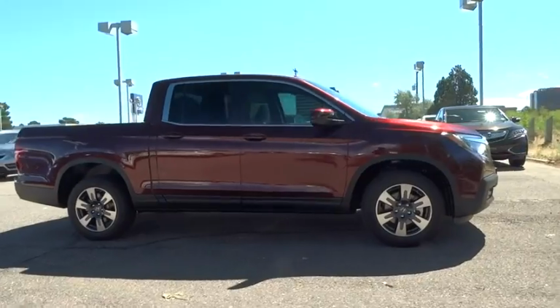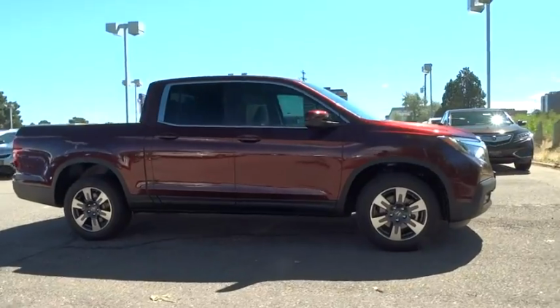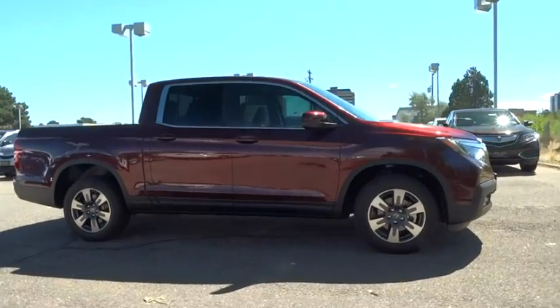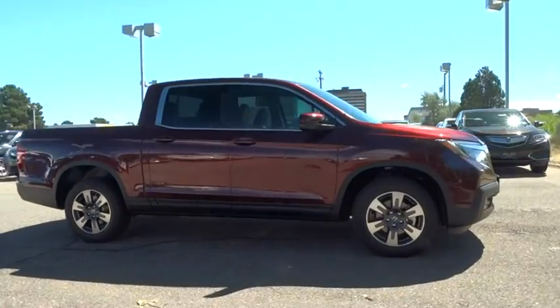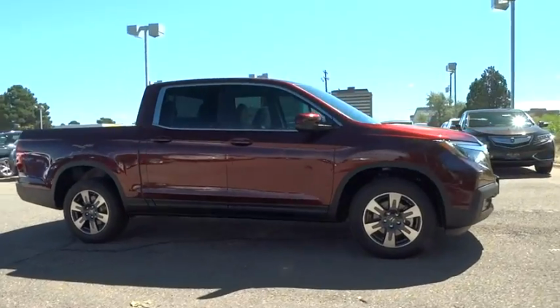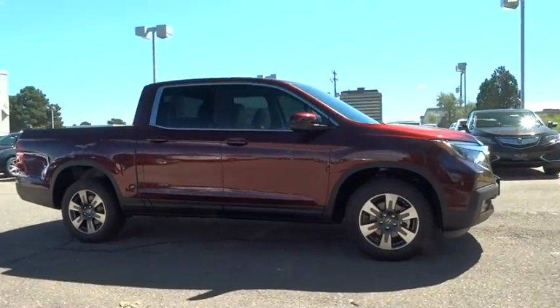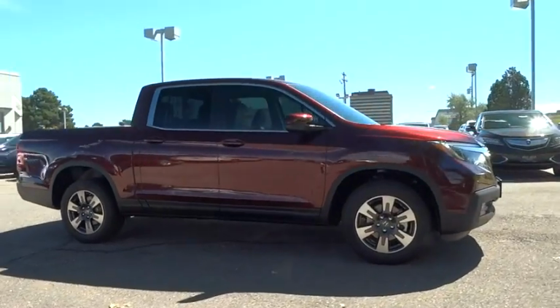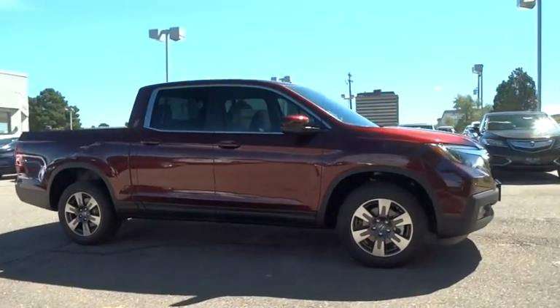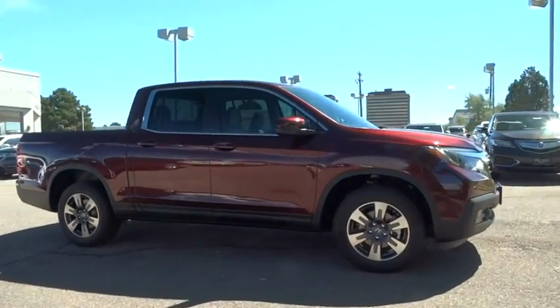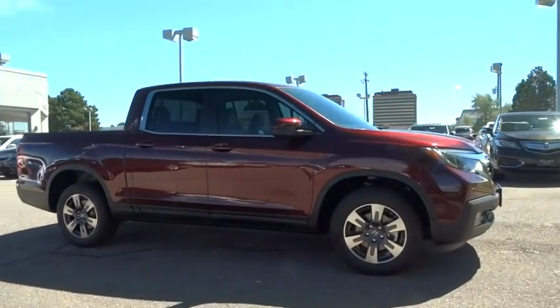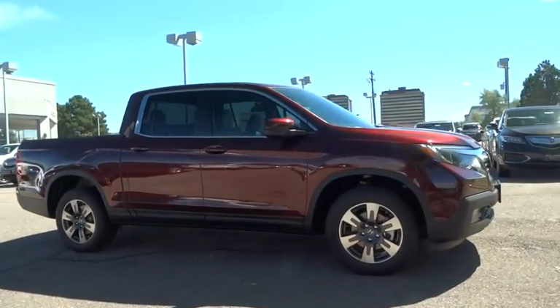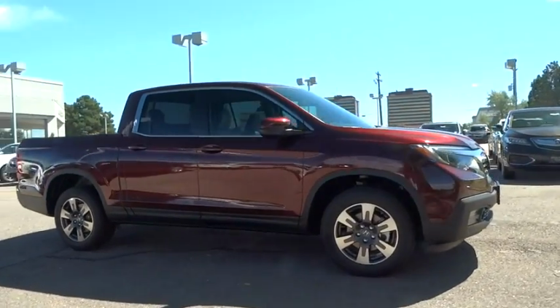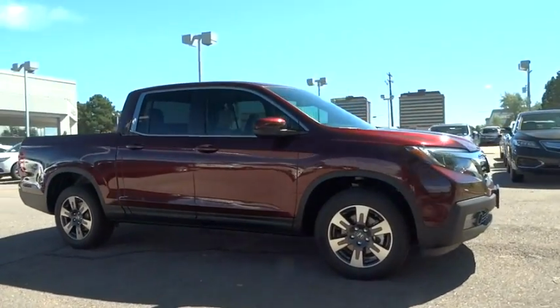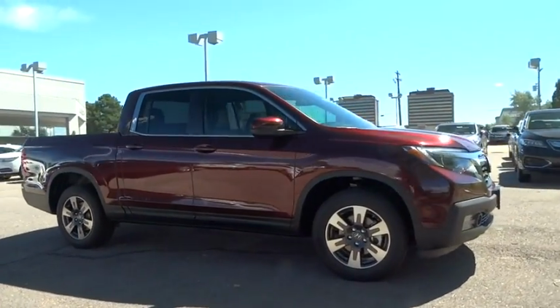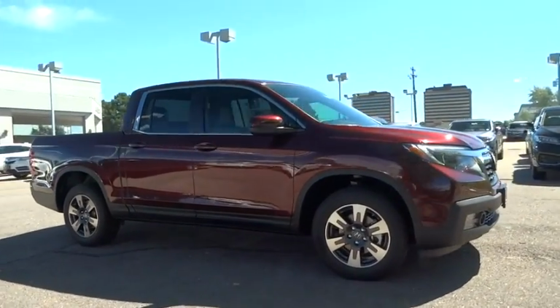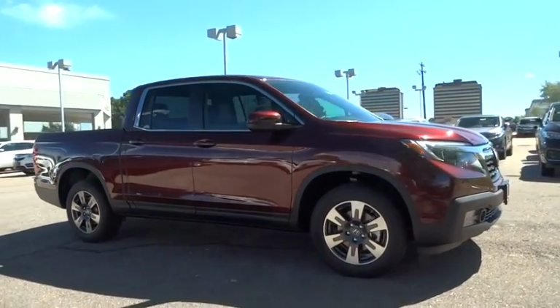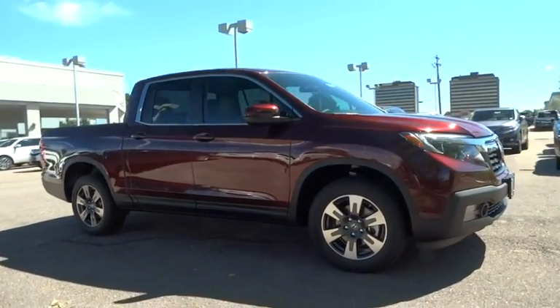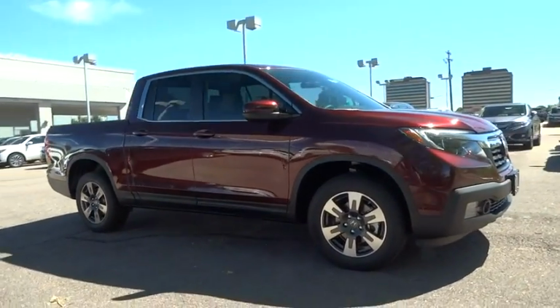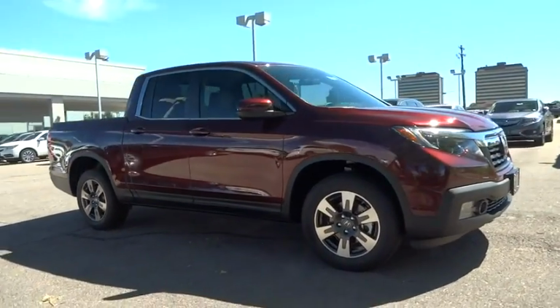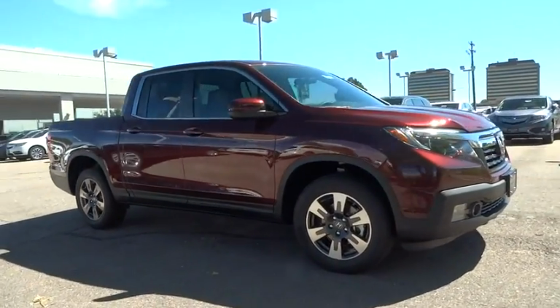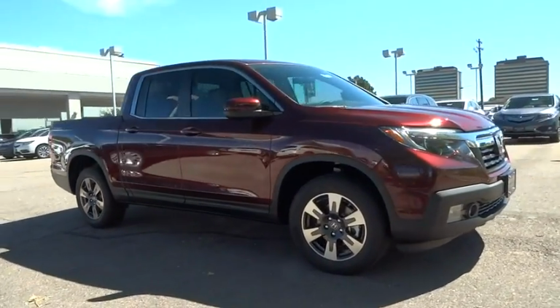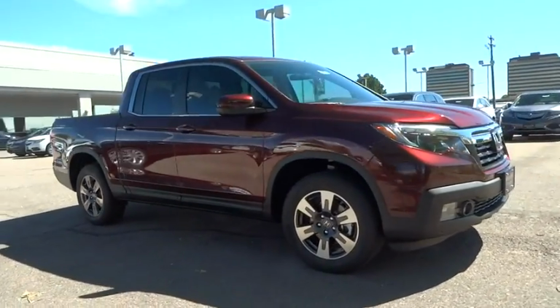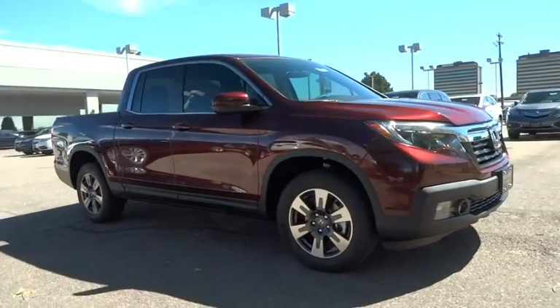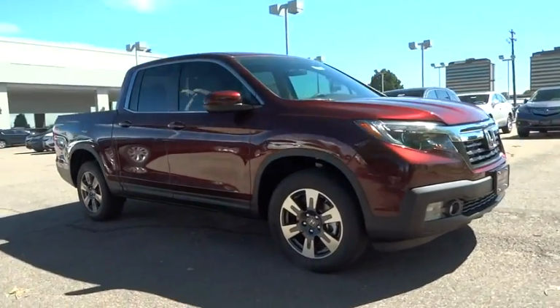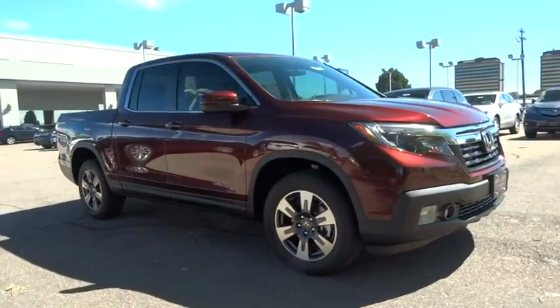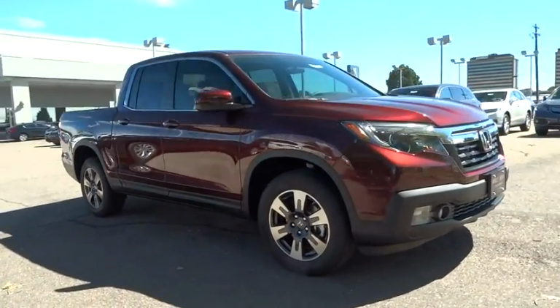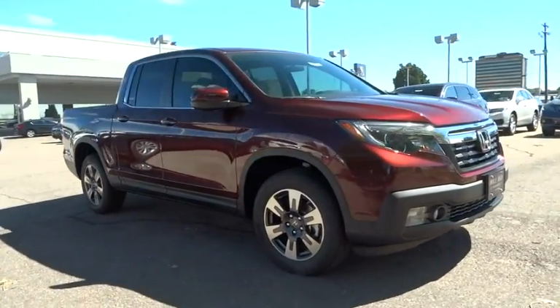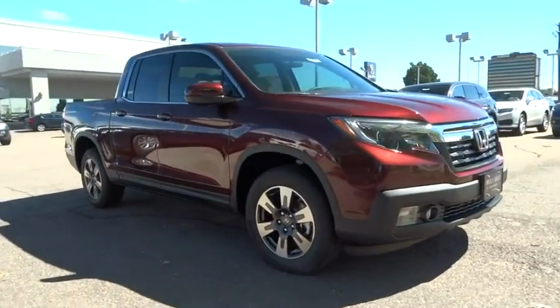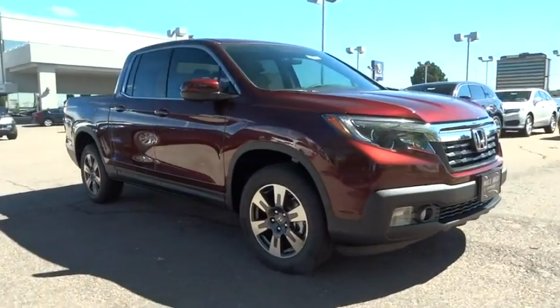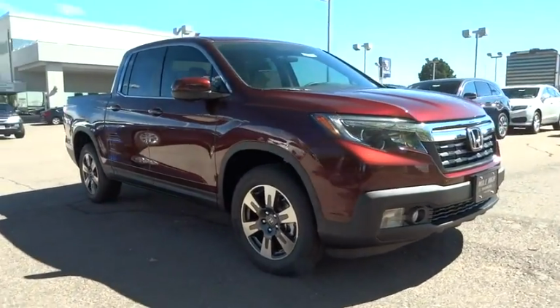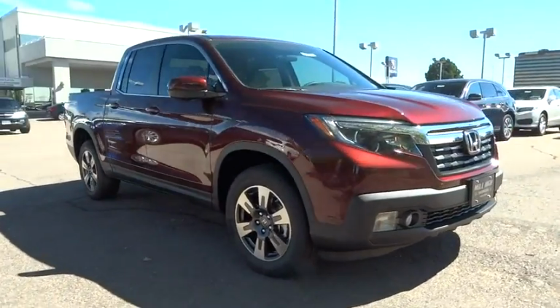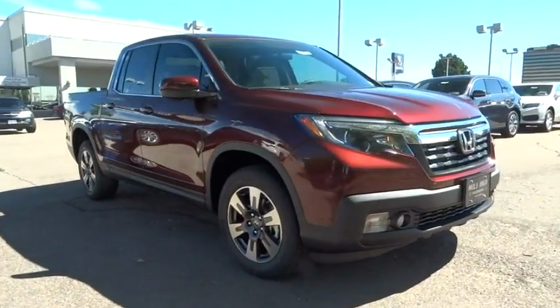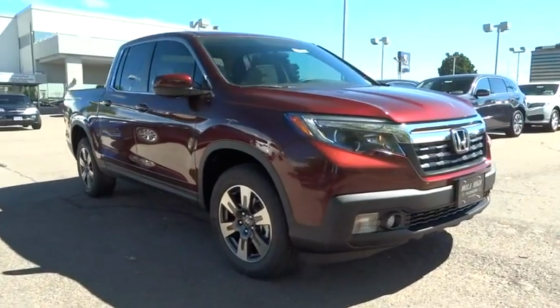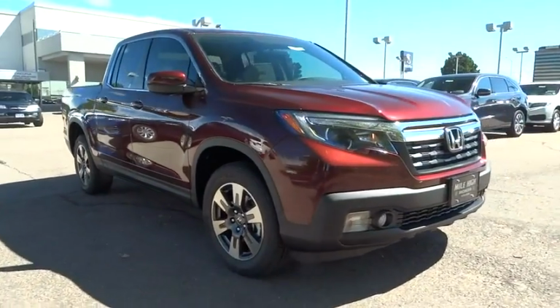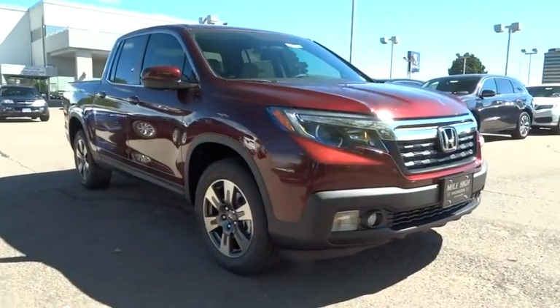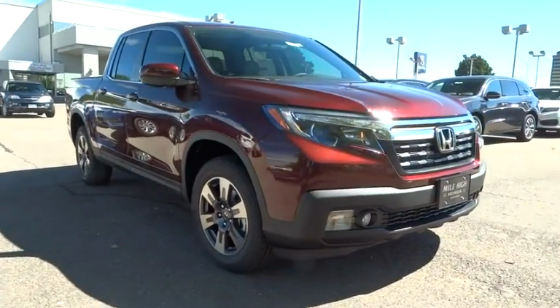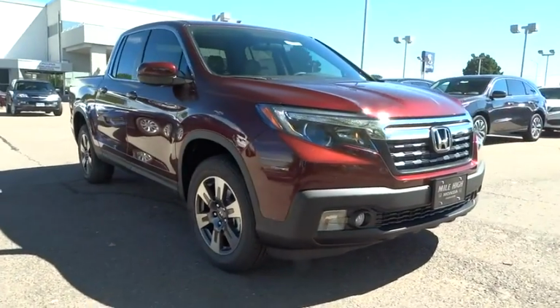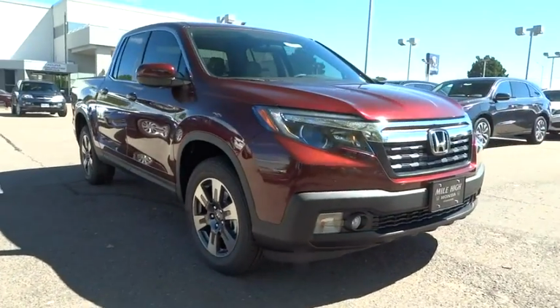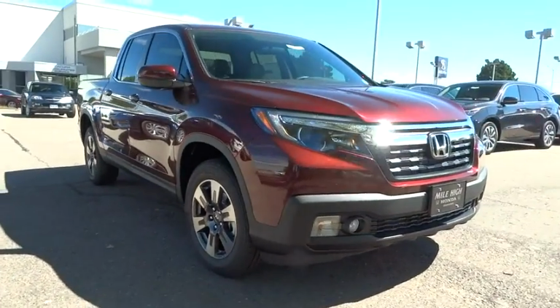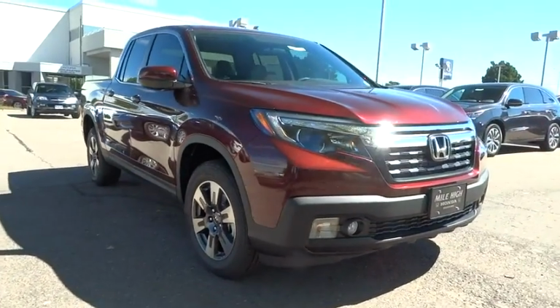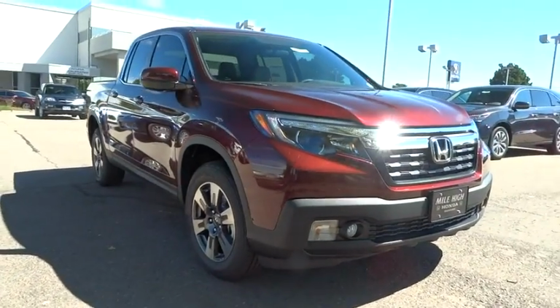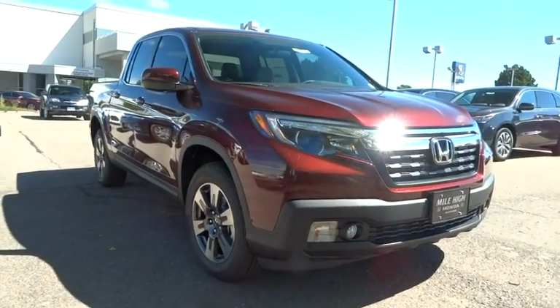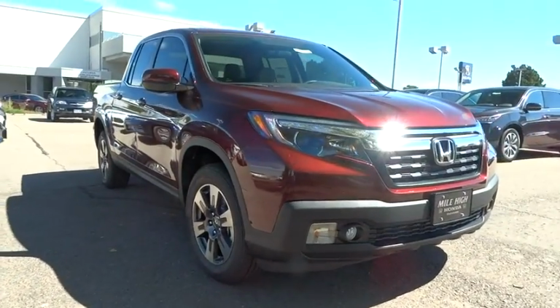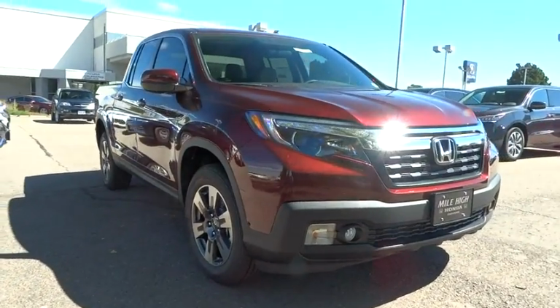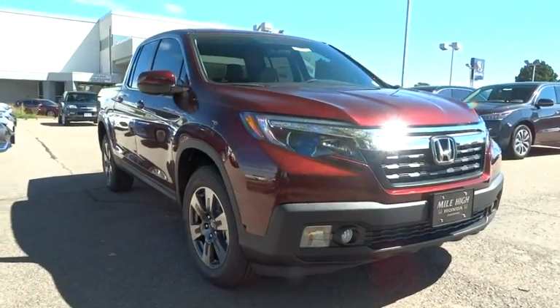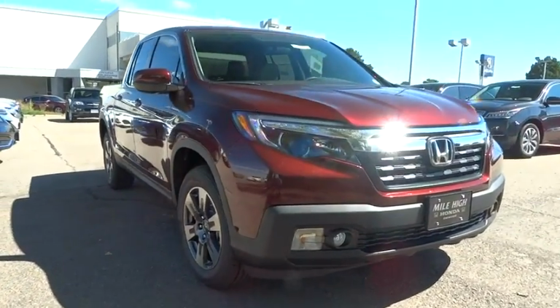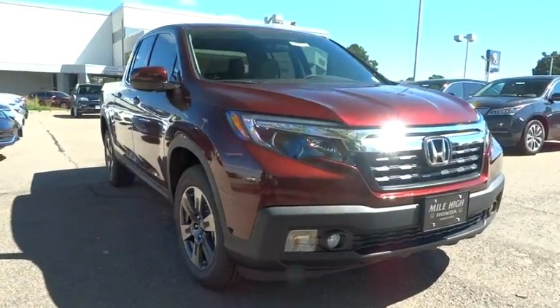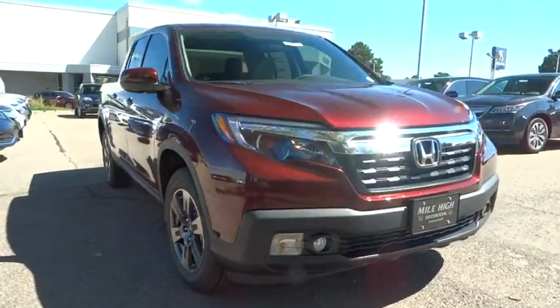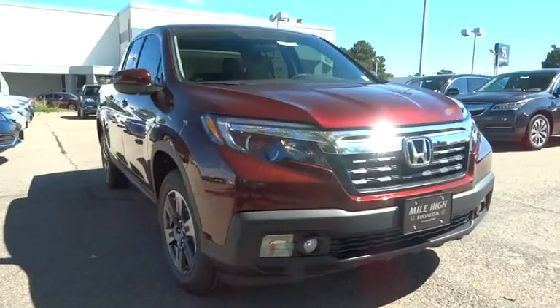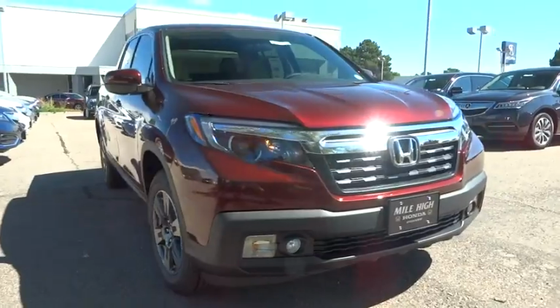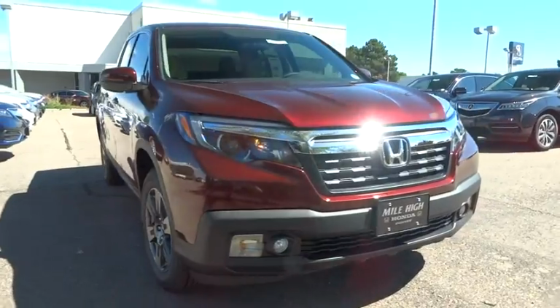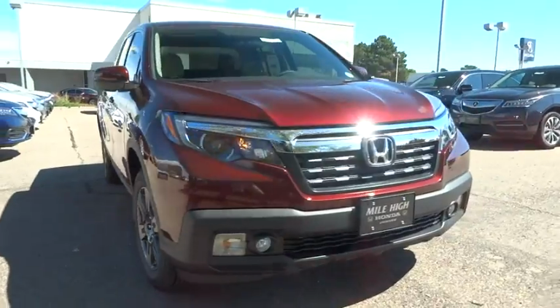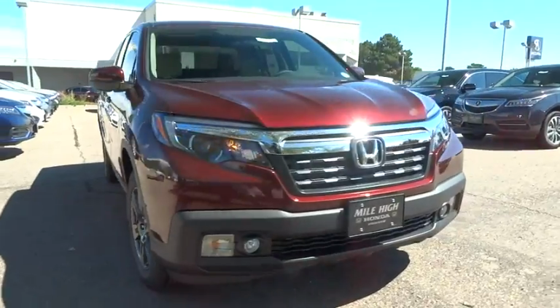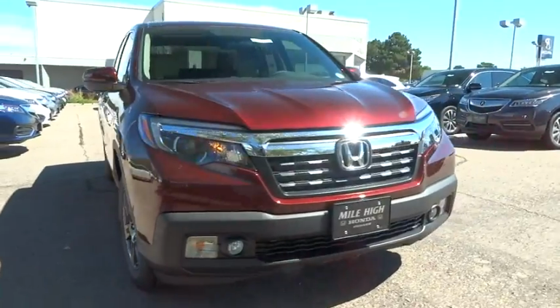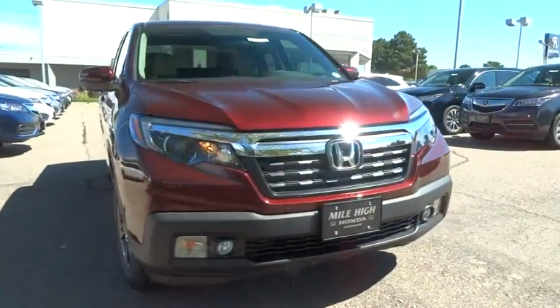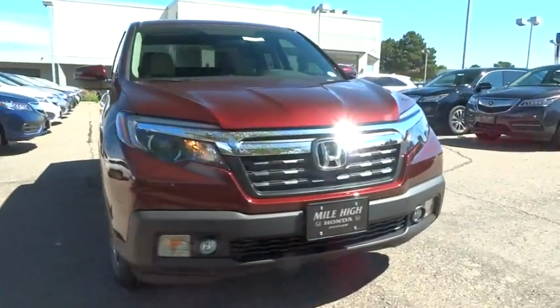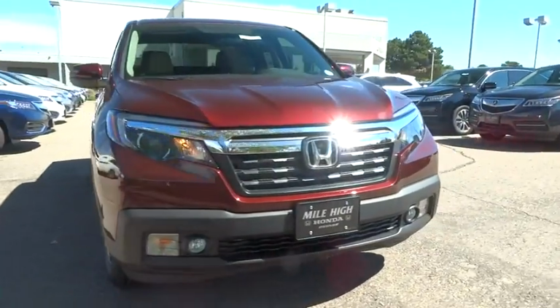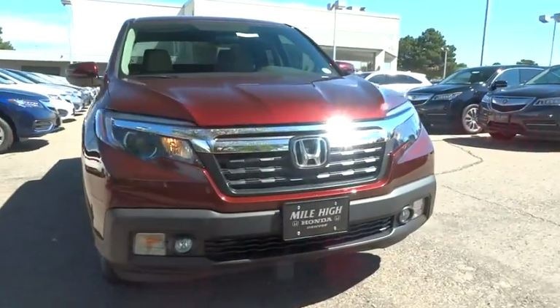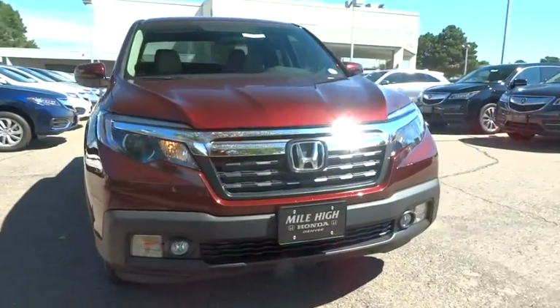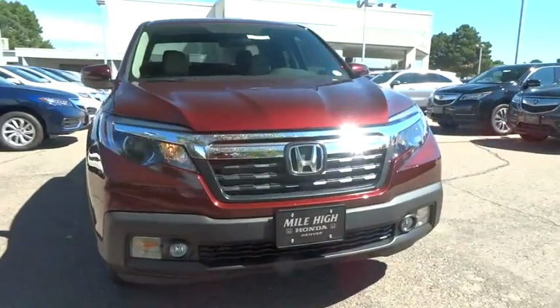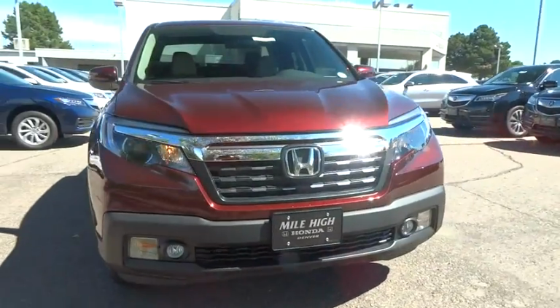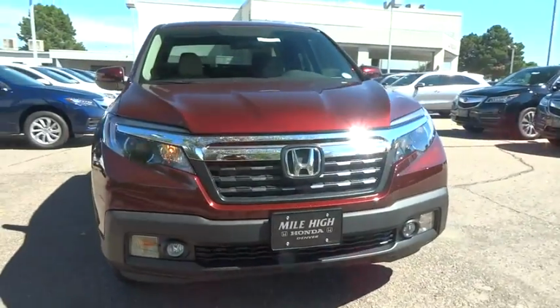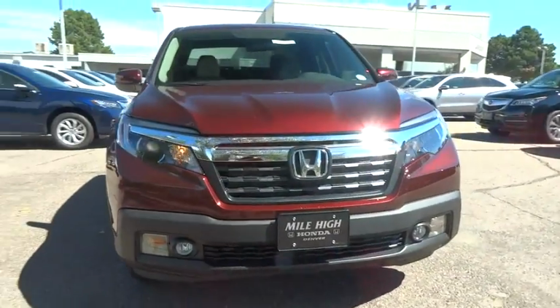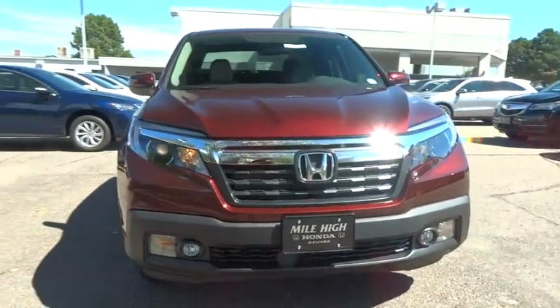Cruise control, keyless start, floor mats, four-wheel disc brakes, four-wheel drive, aluminum wheels.